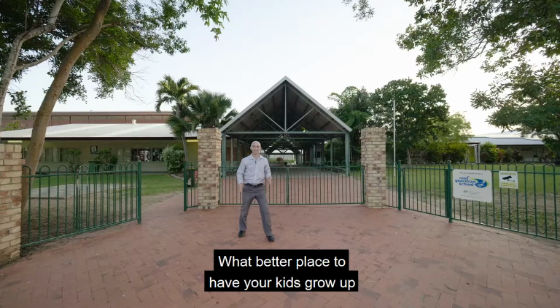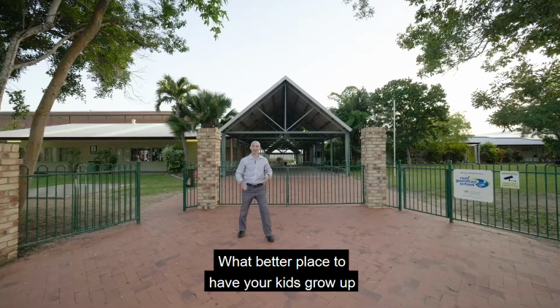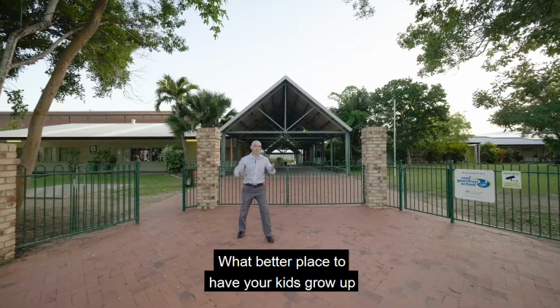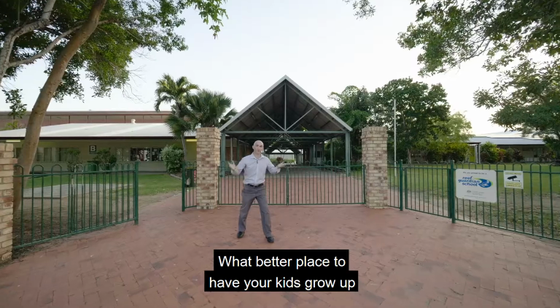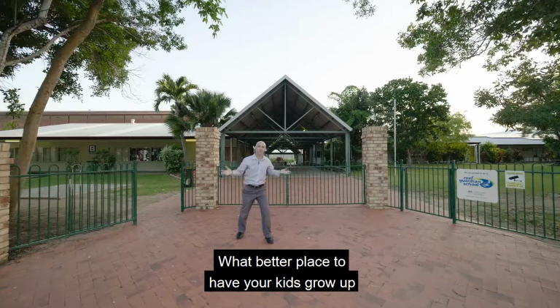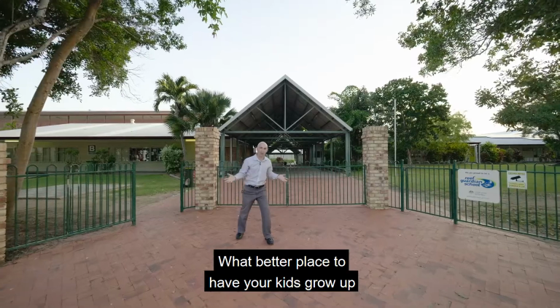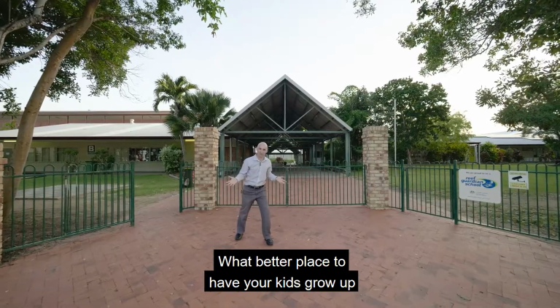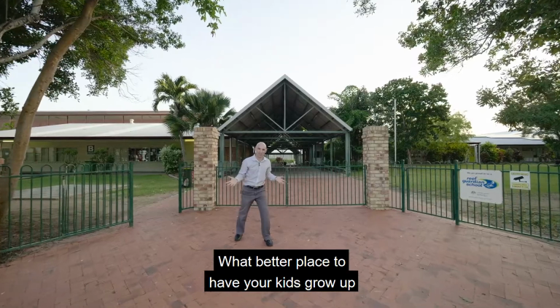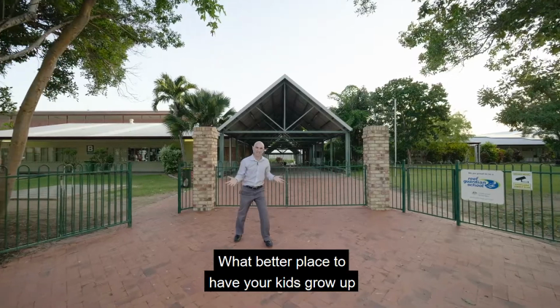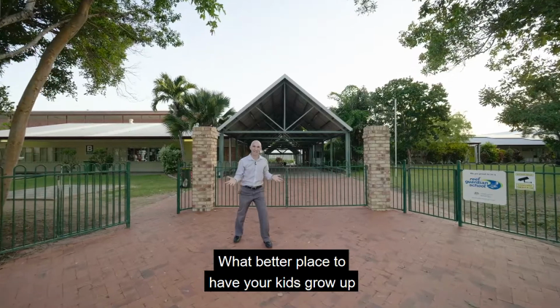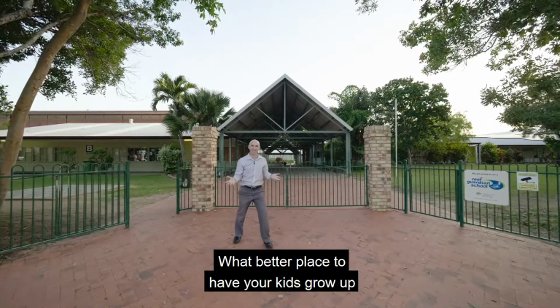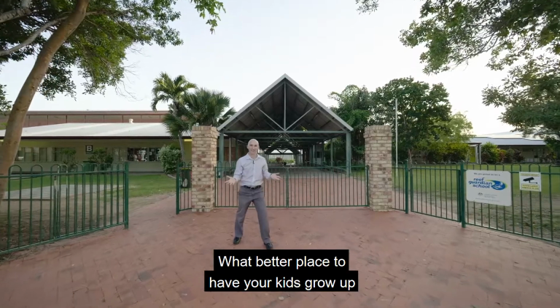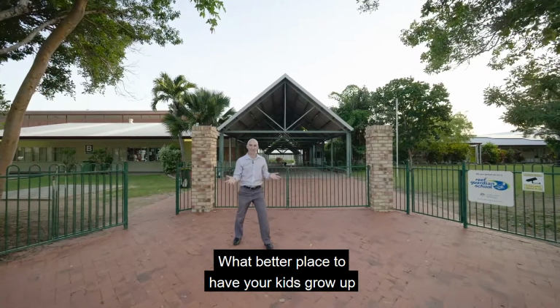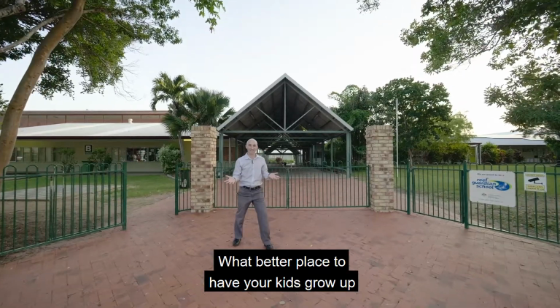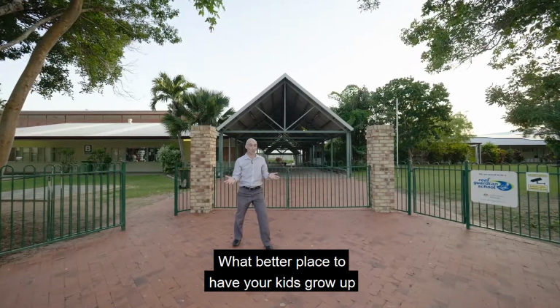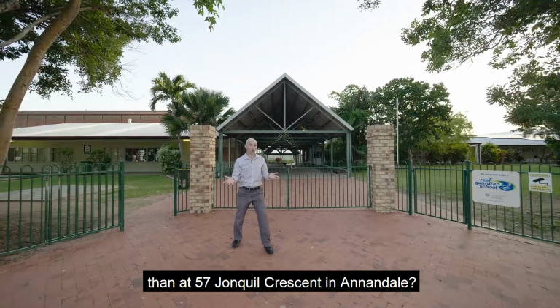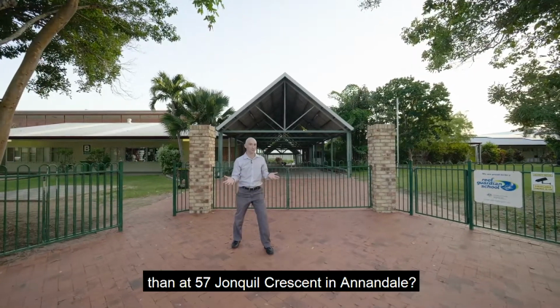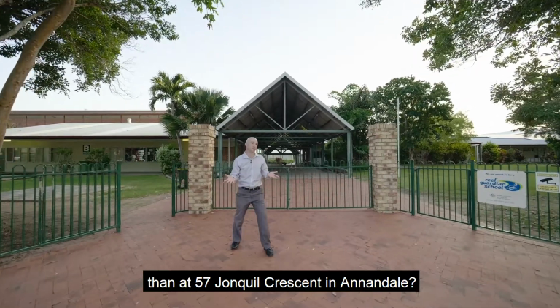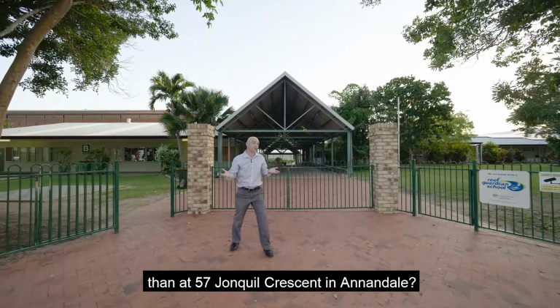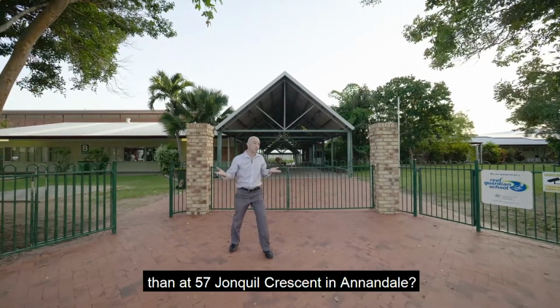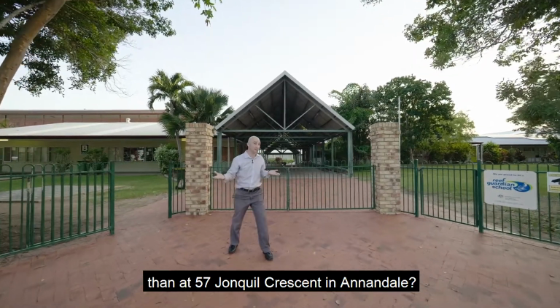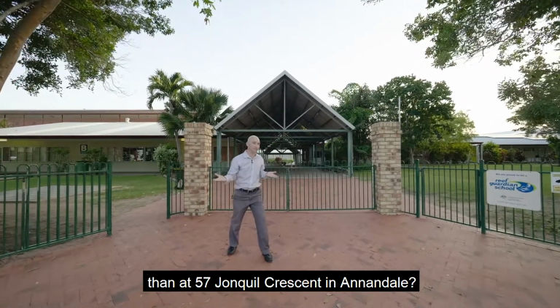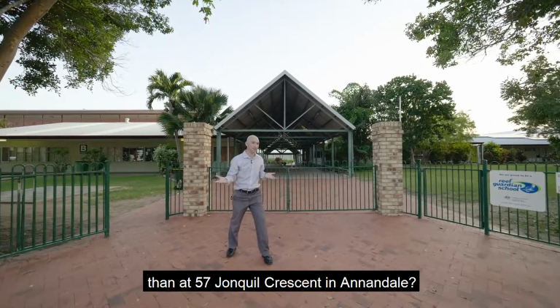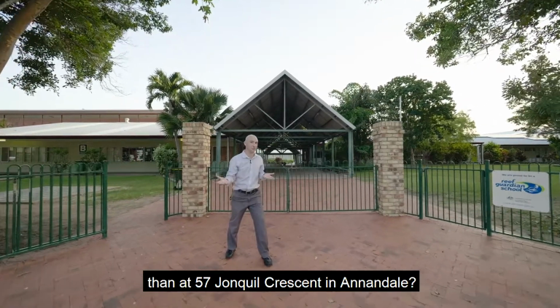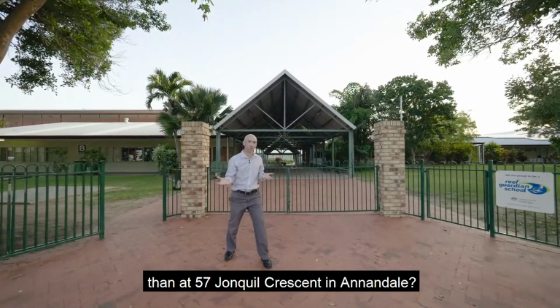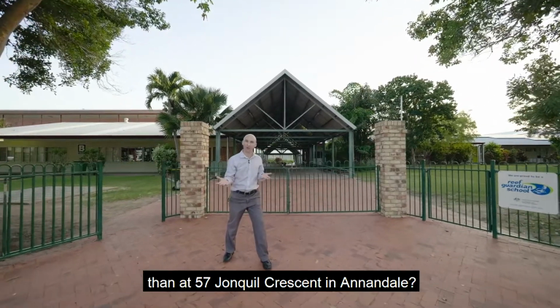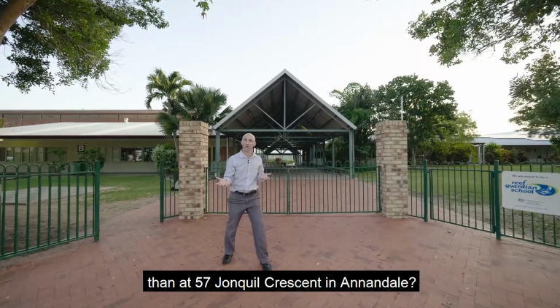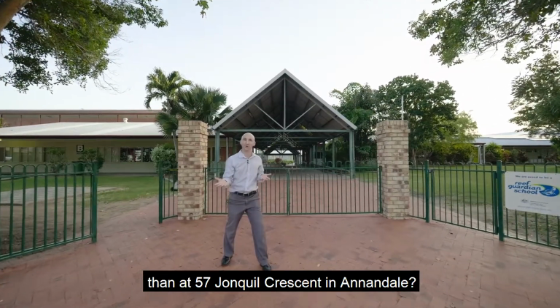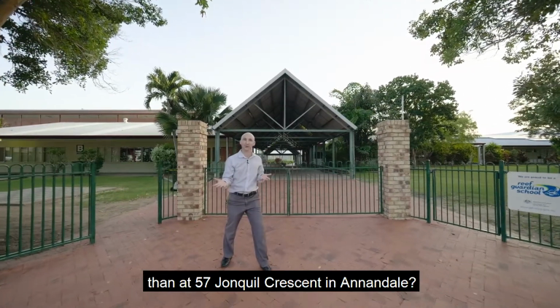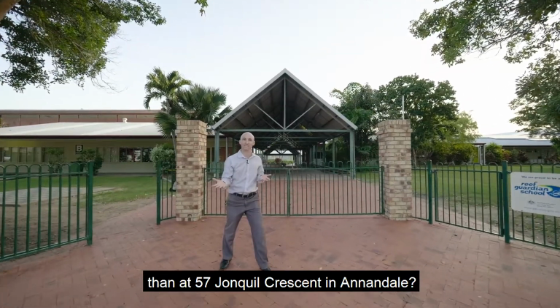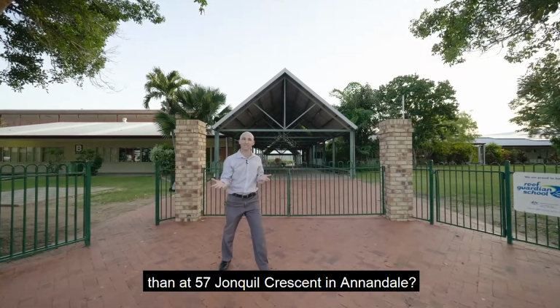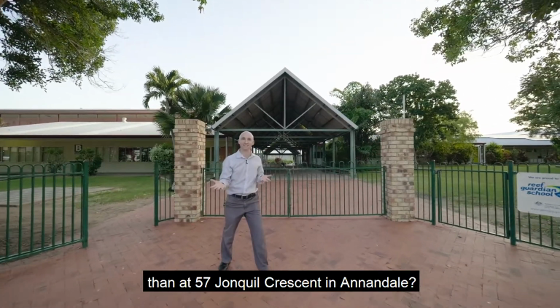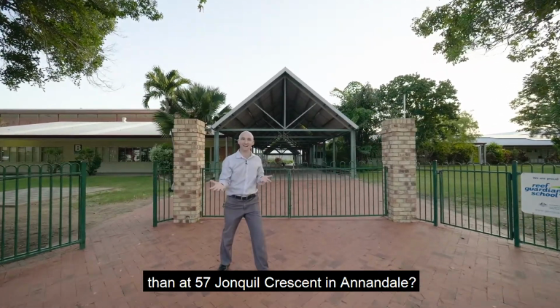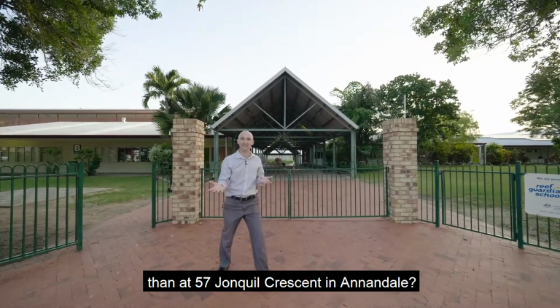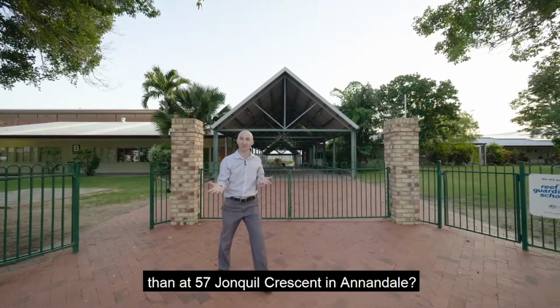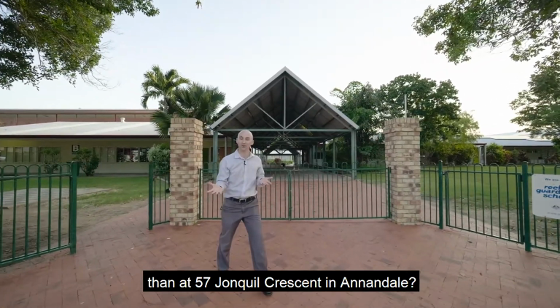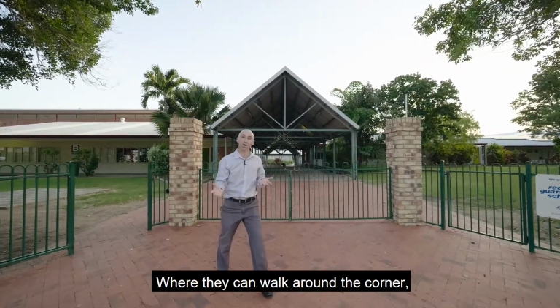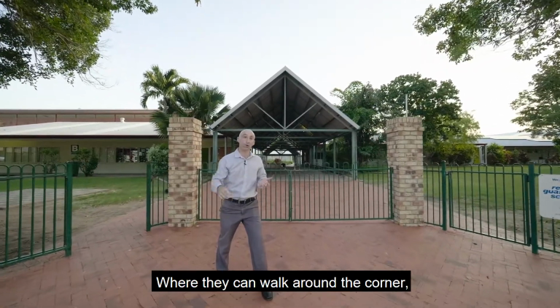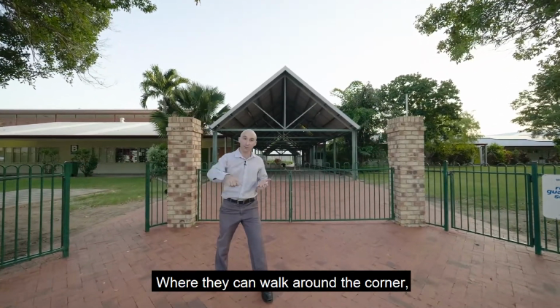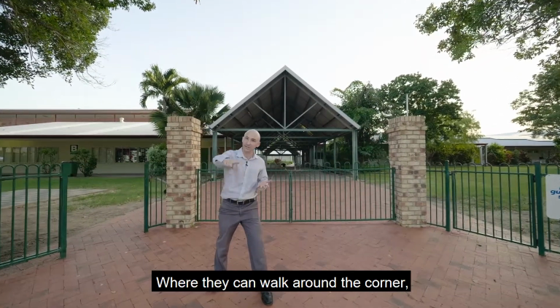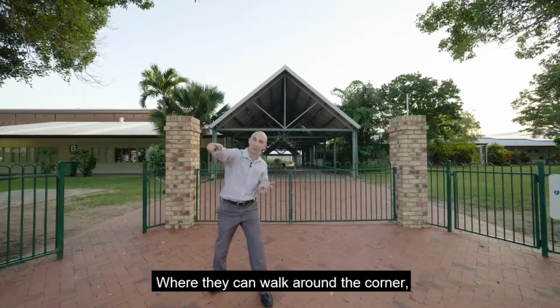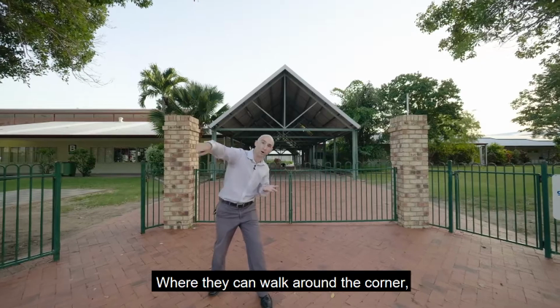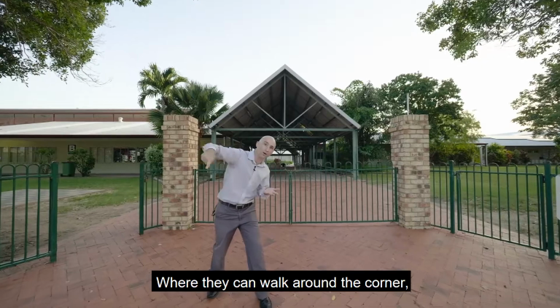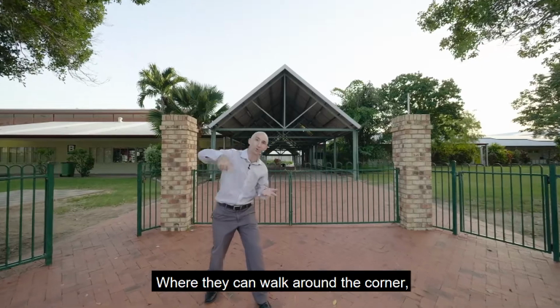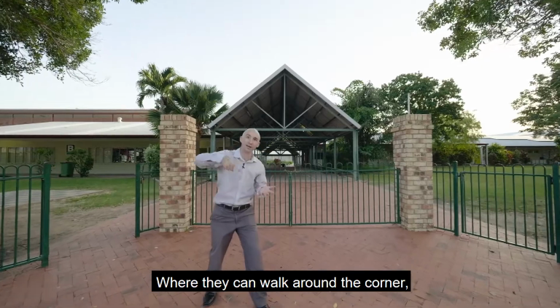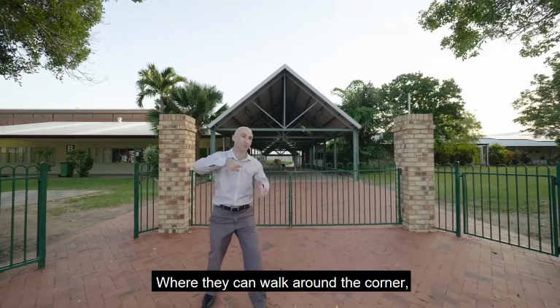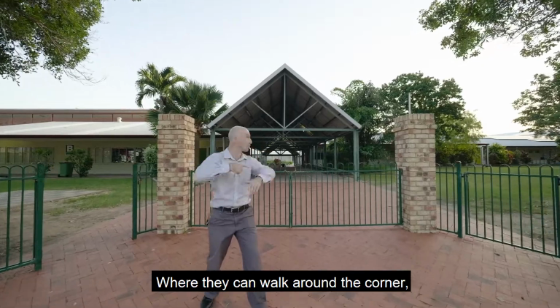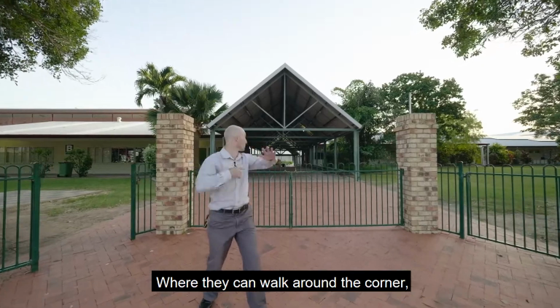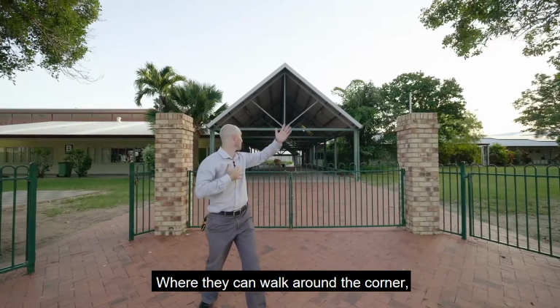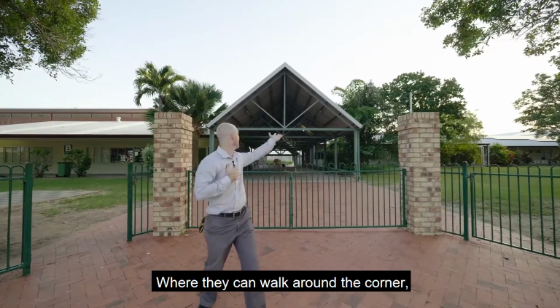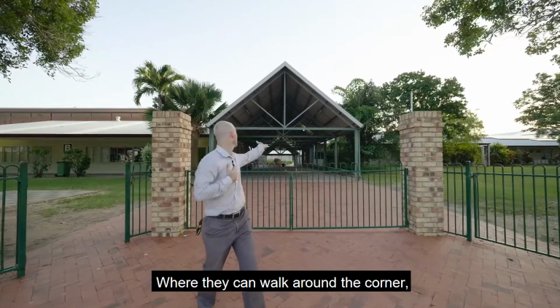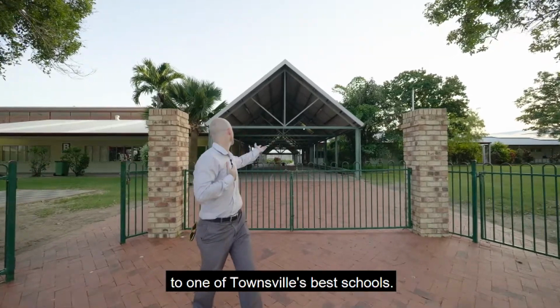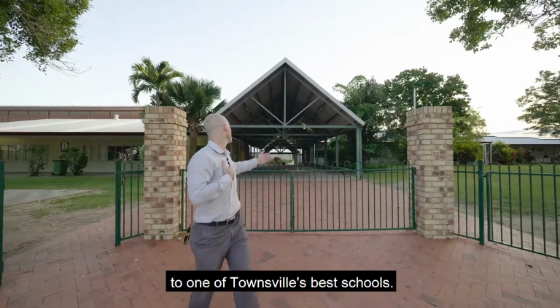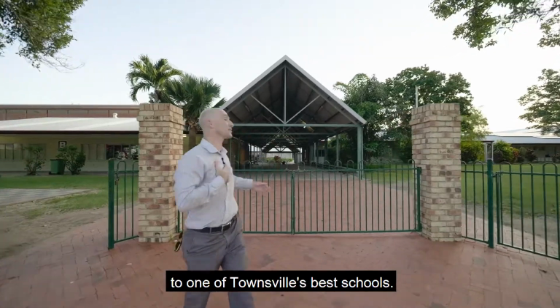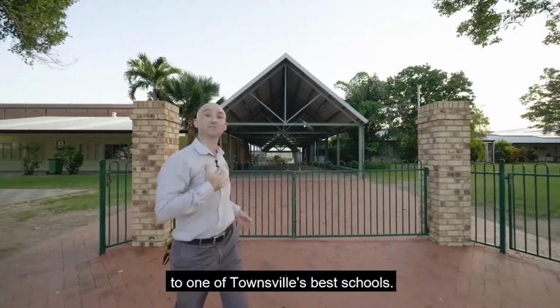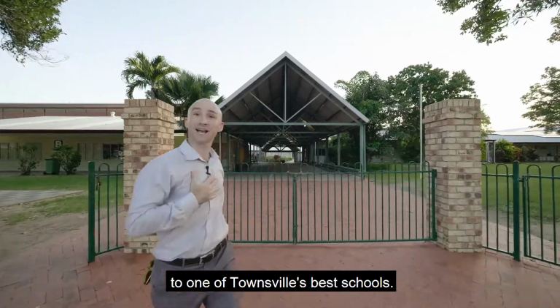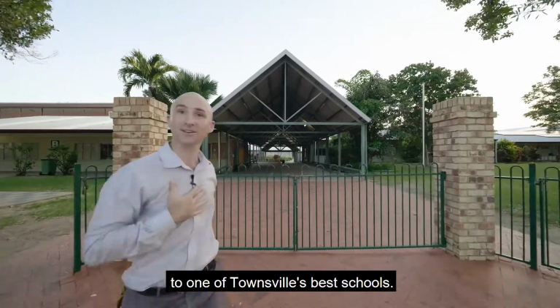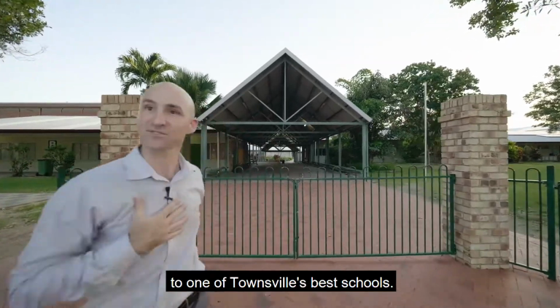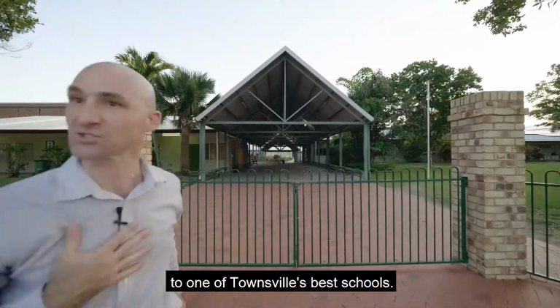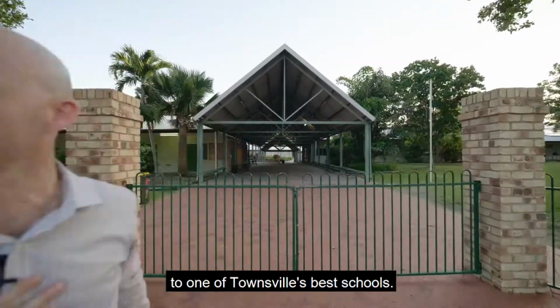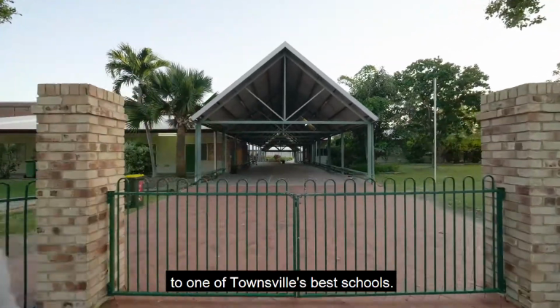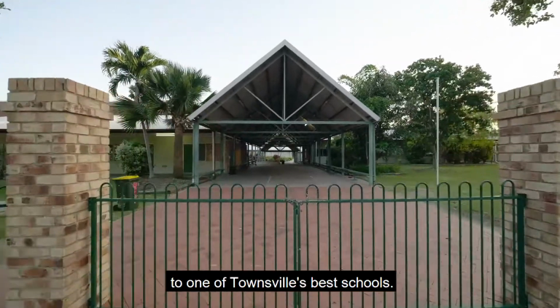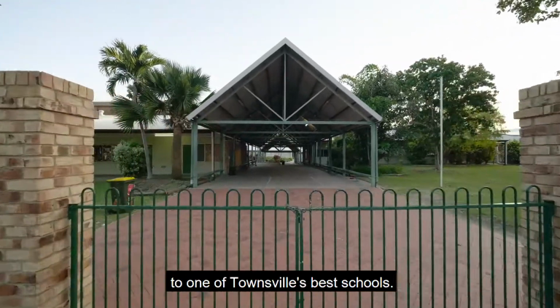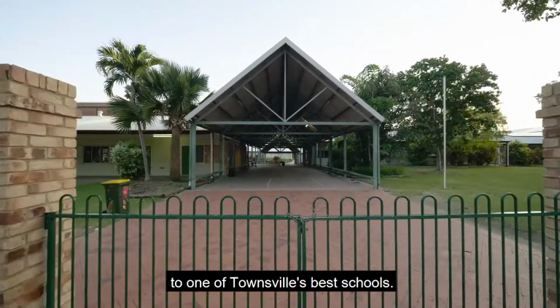What better place to have your kids grow up than at 57 John Quill Crescent in Annandale, where they can walk around the corner to one of Townsville's best schools.